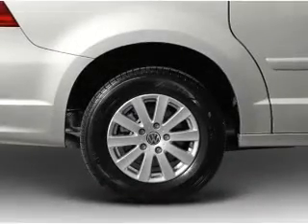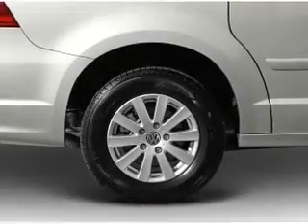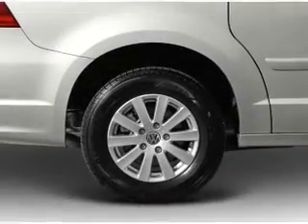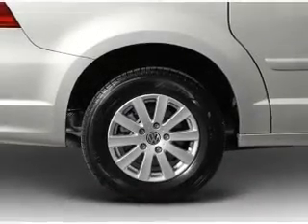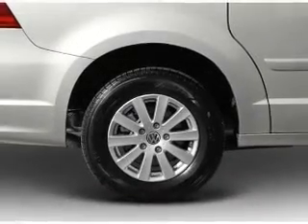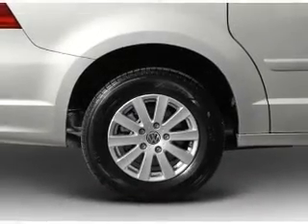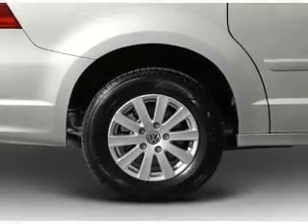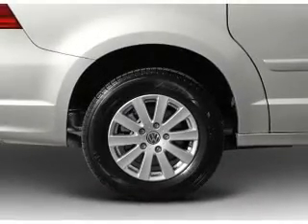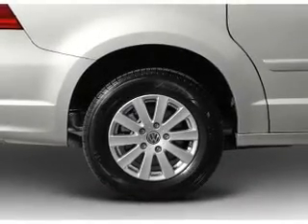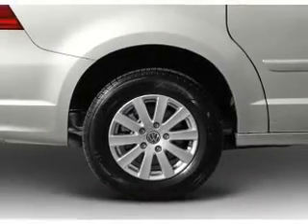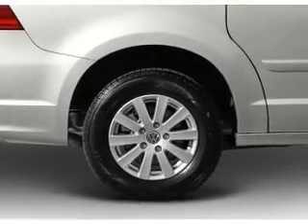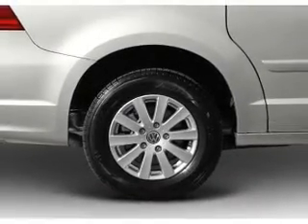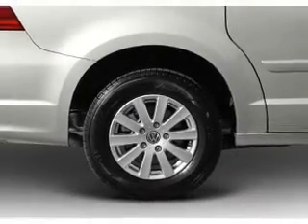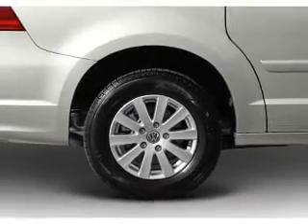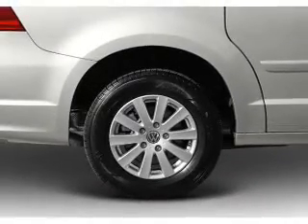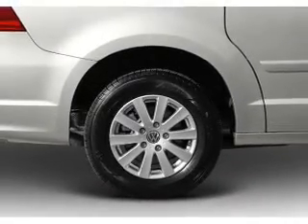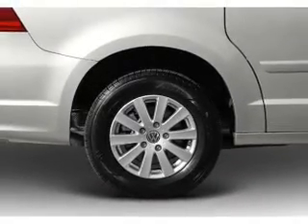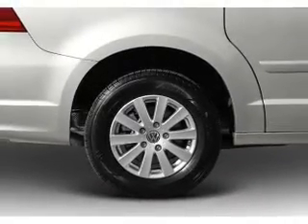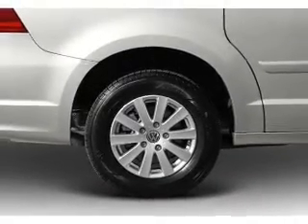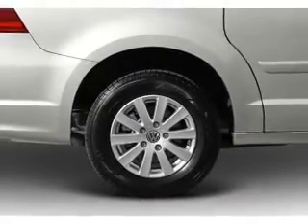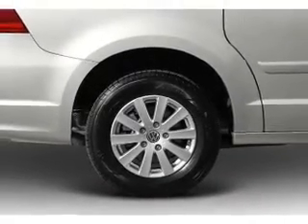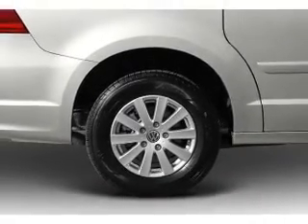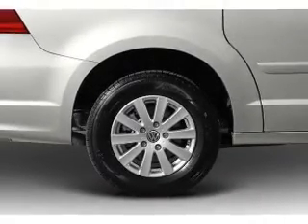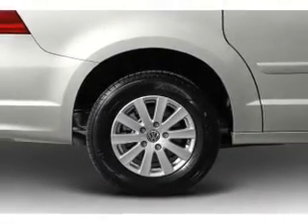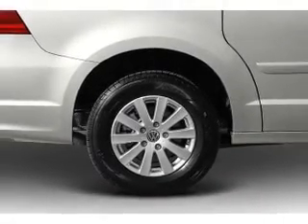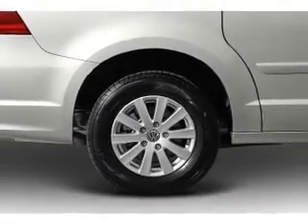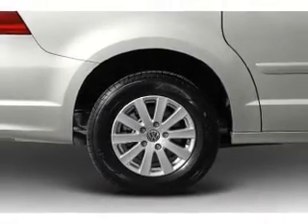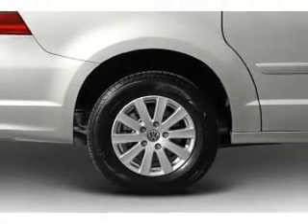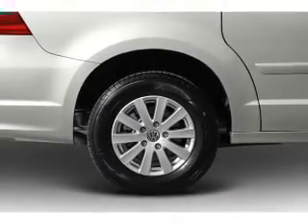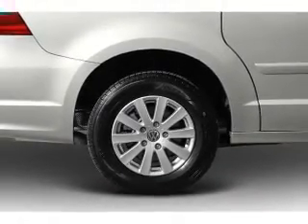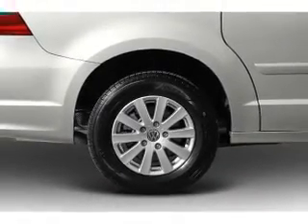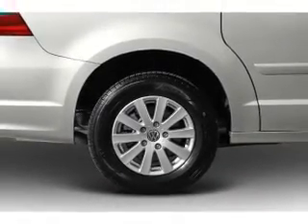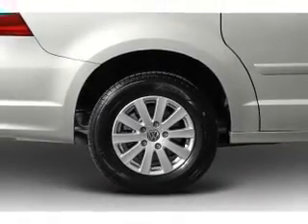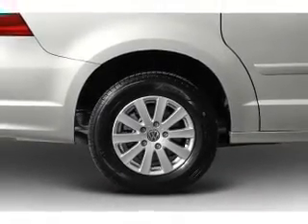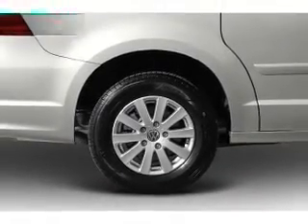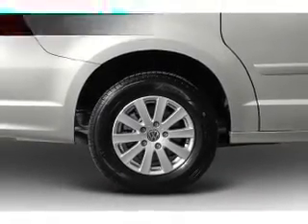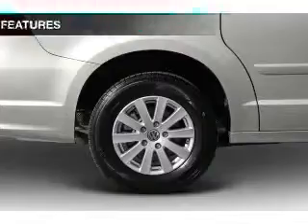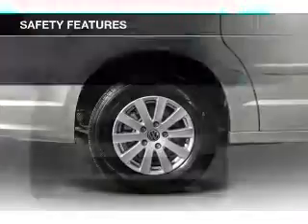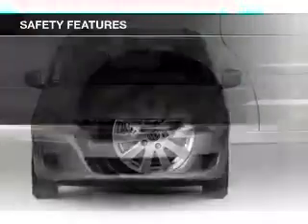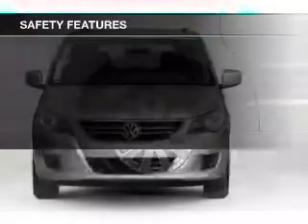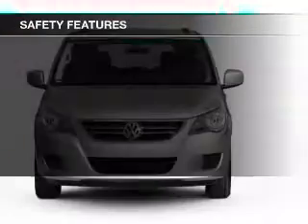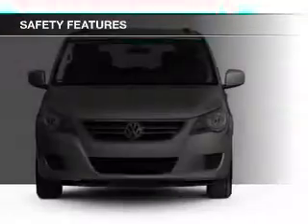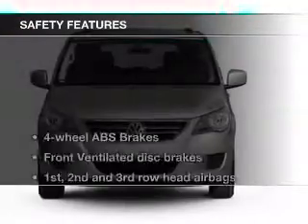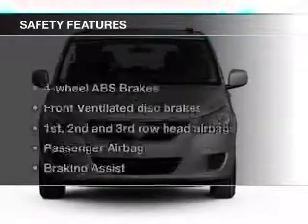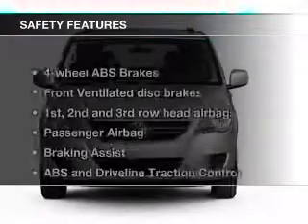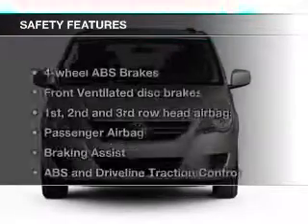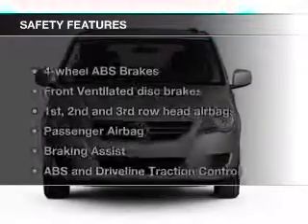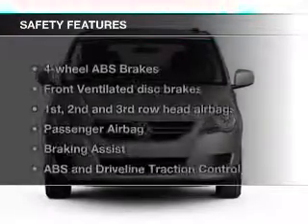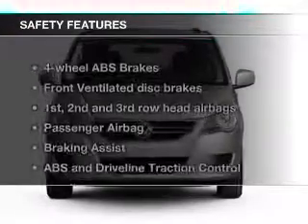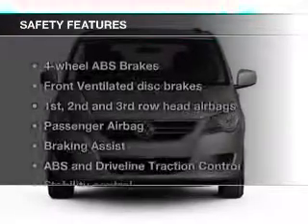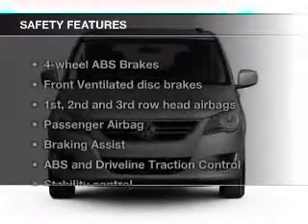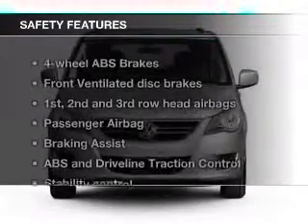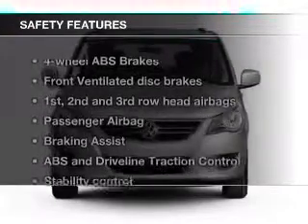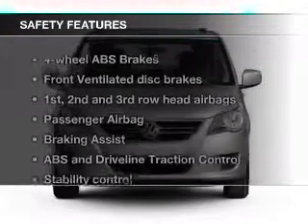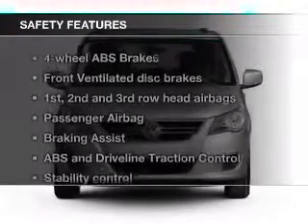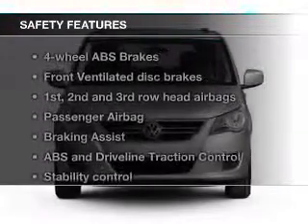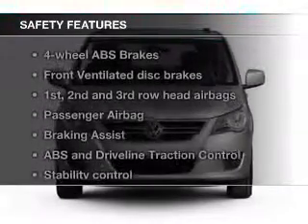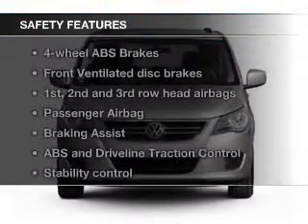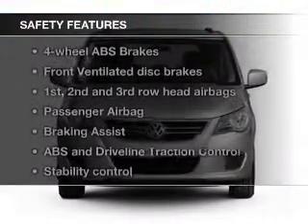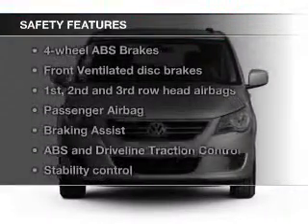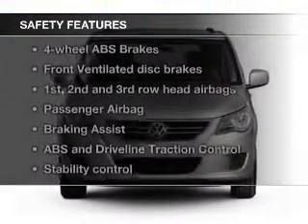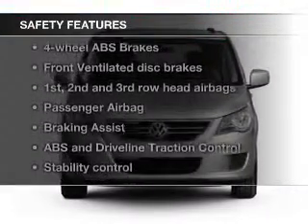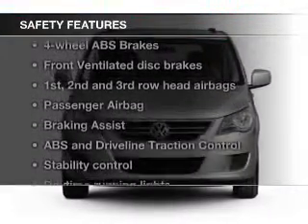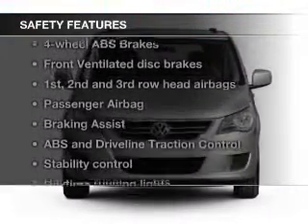Additional features include power seats, cruise control, keyless entry, and a trip computer. Safety was made a priority with these features.